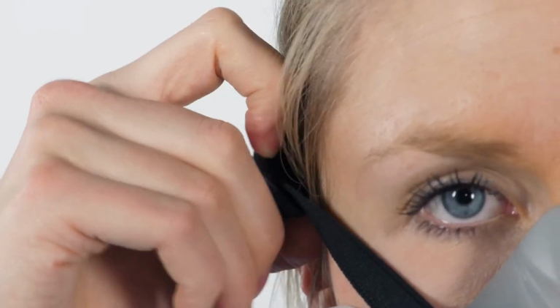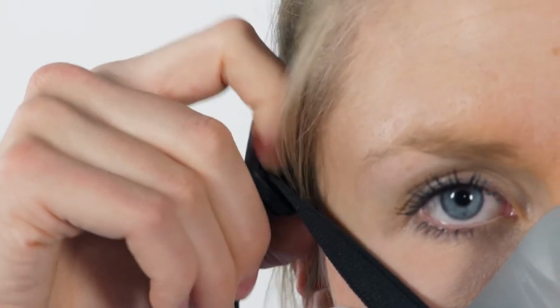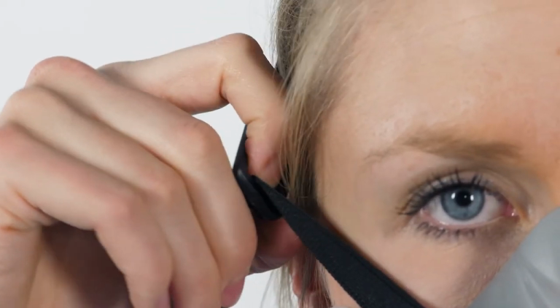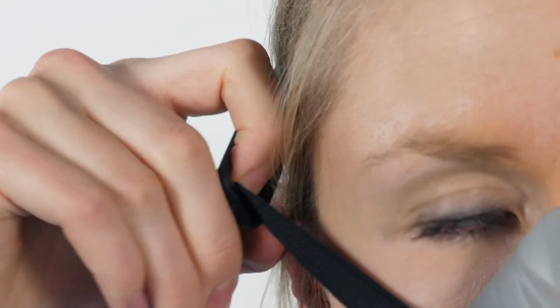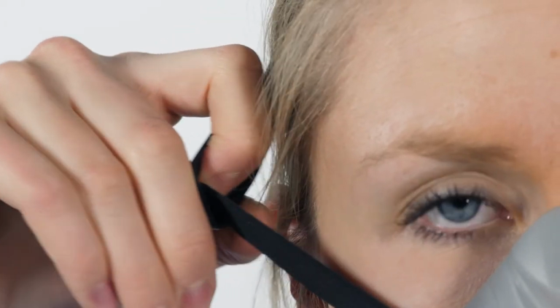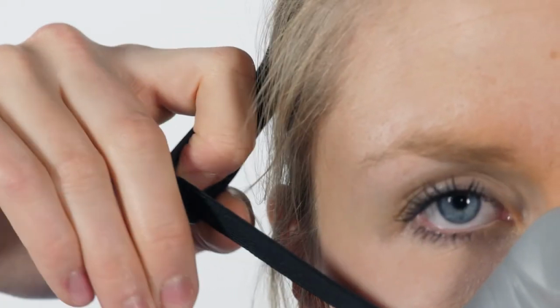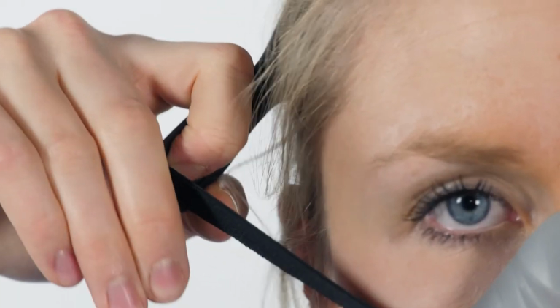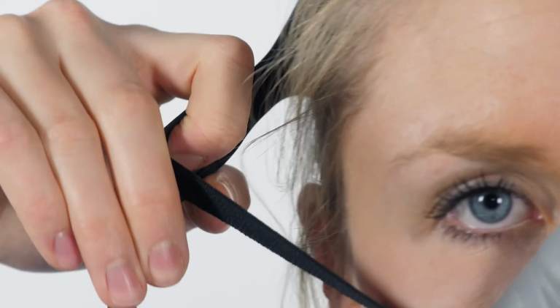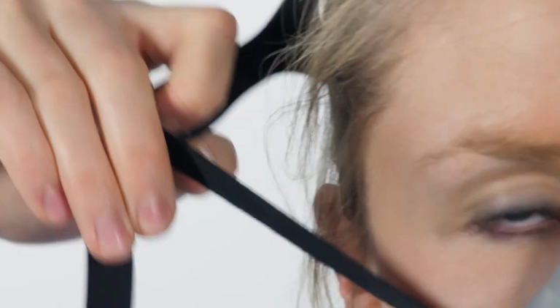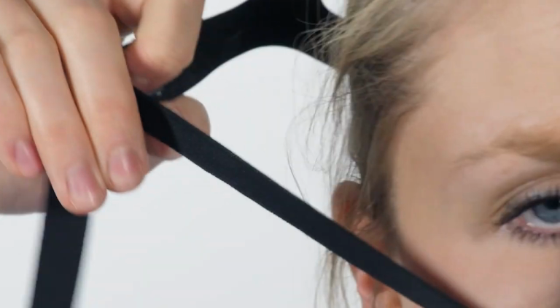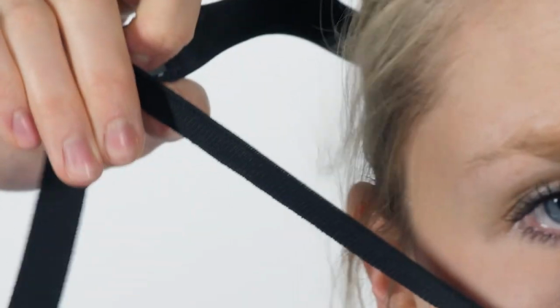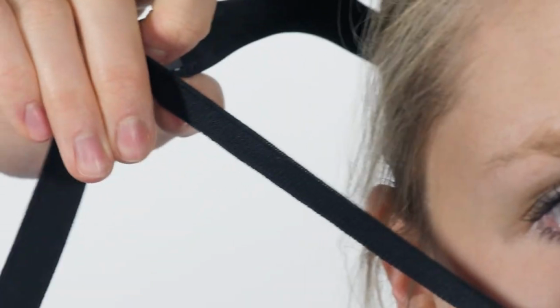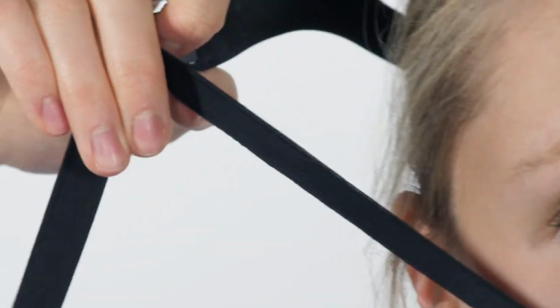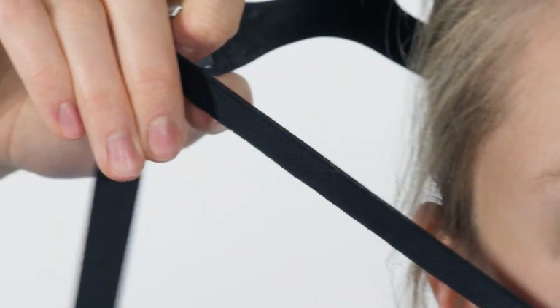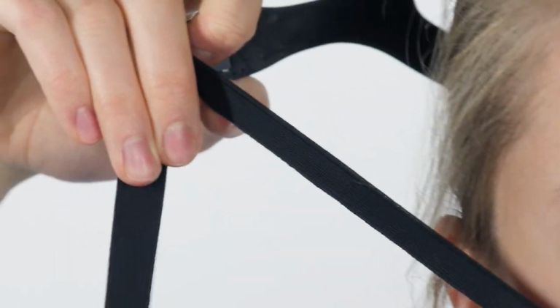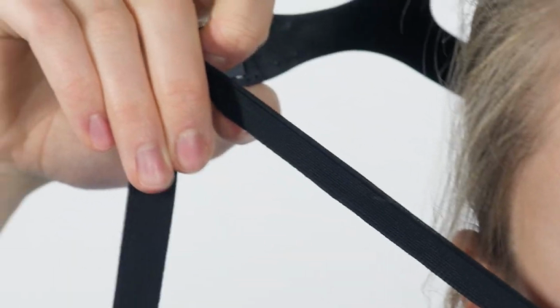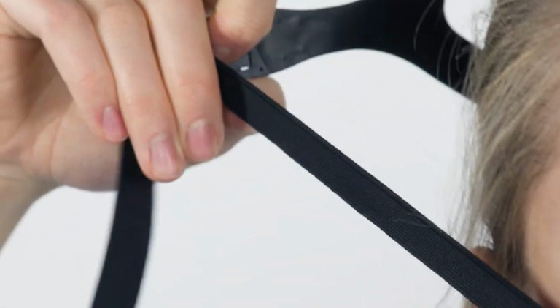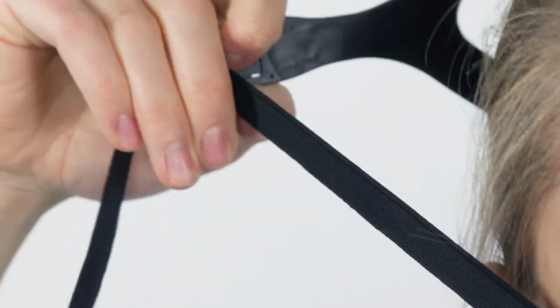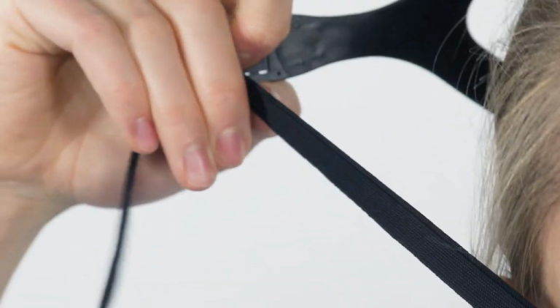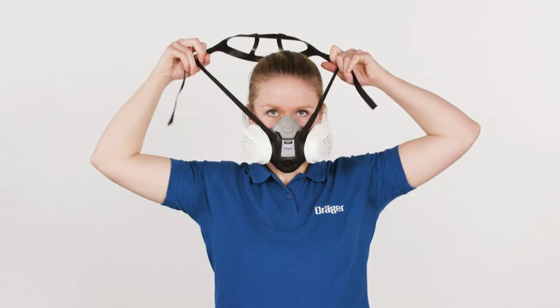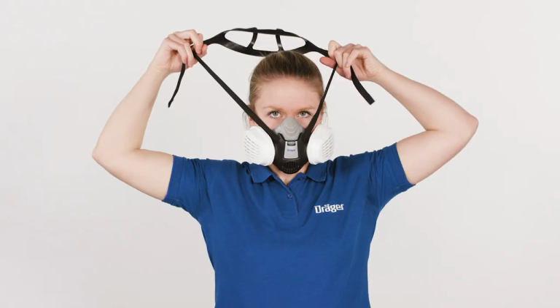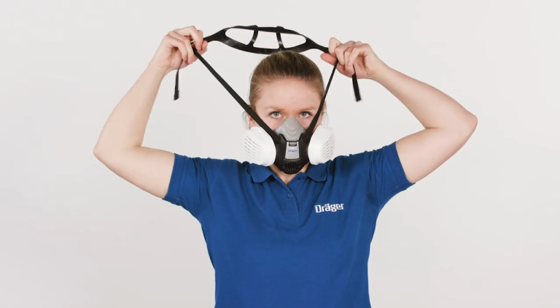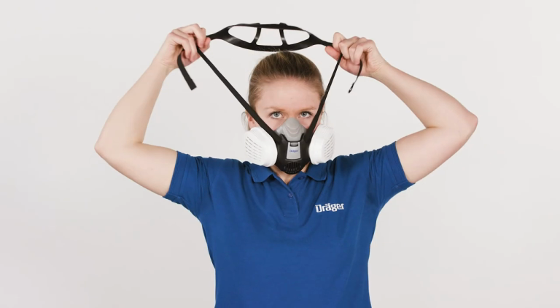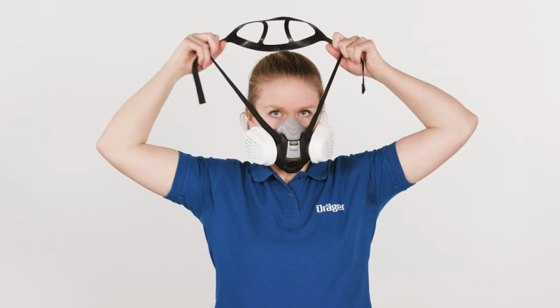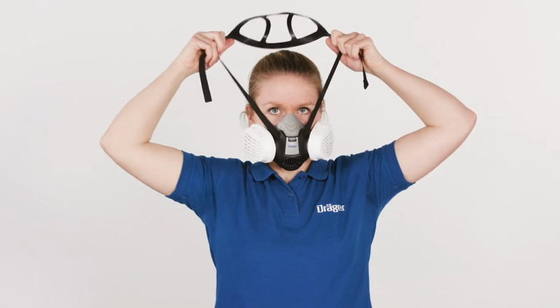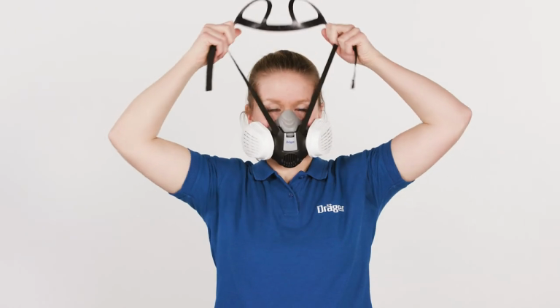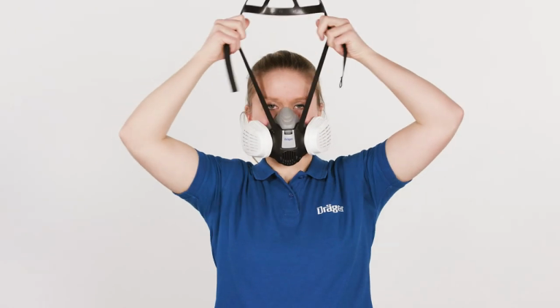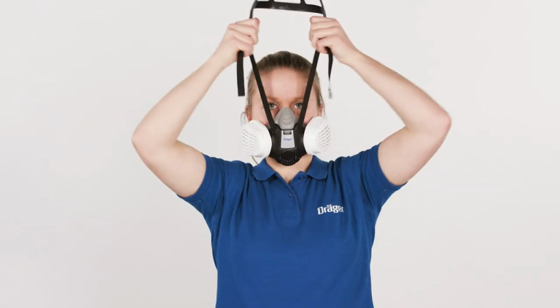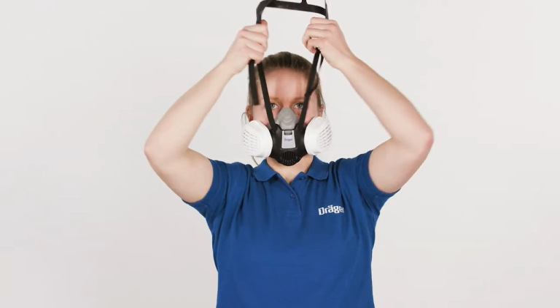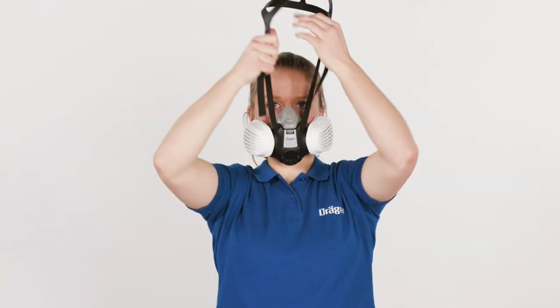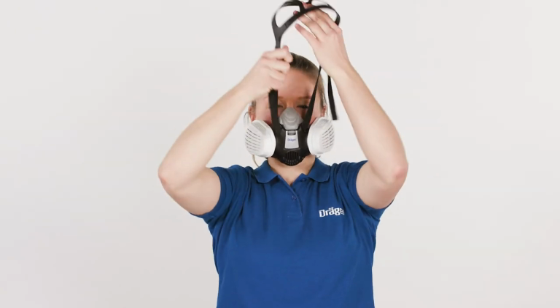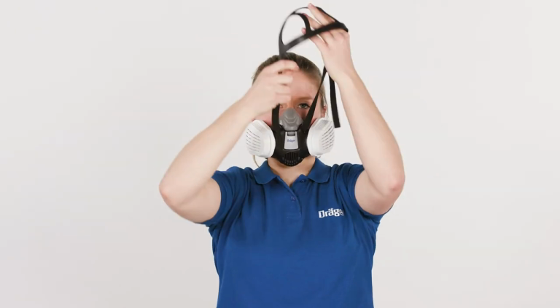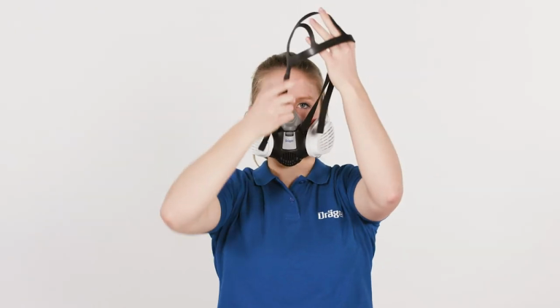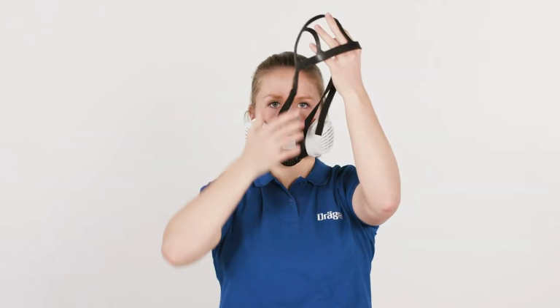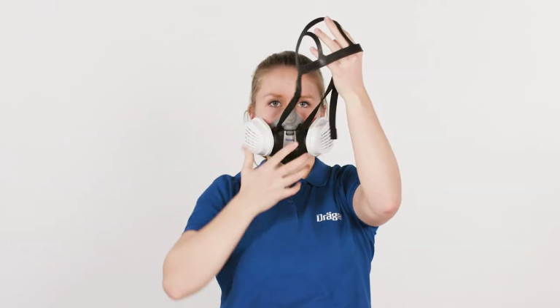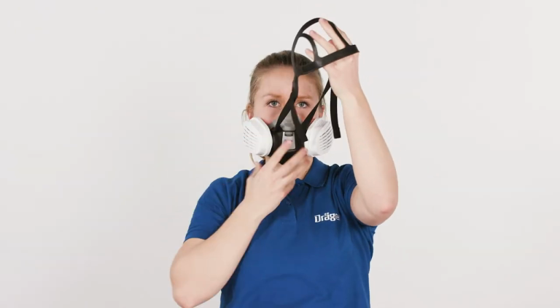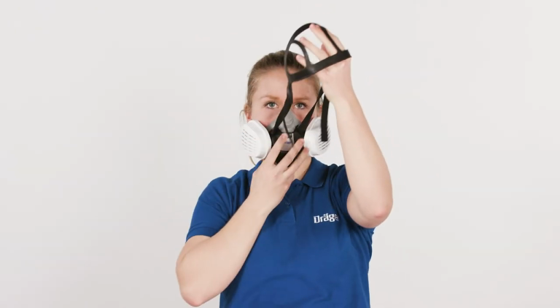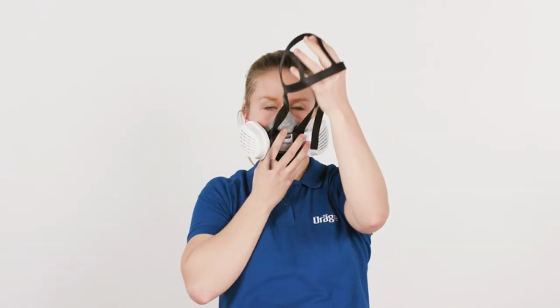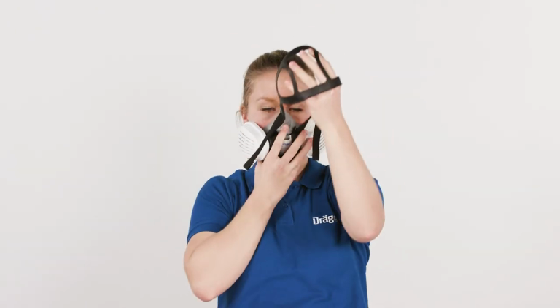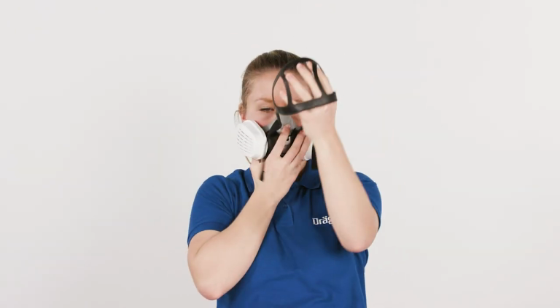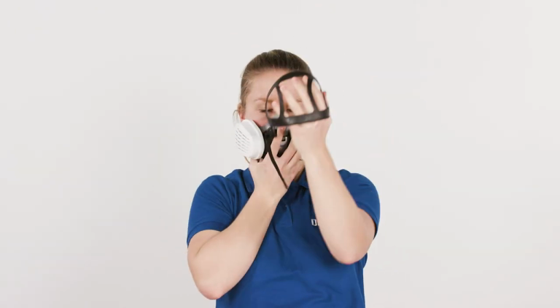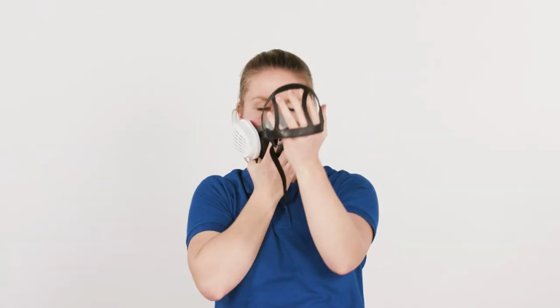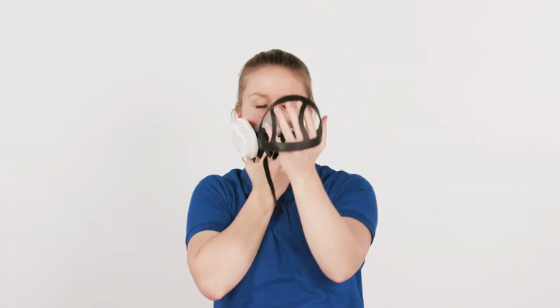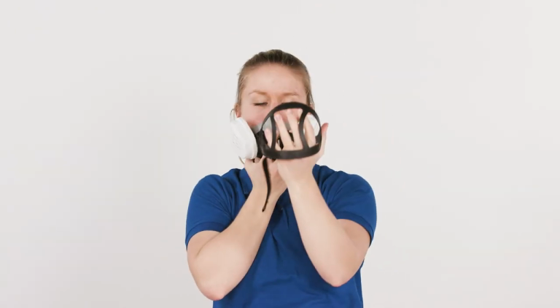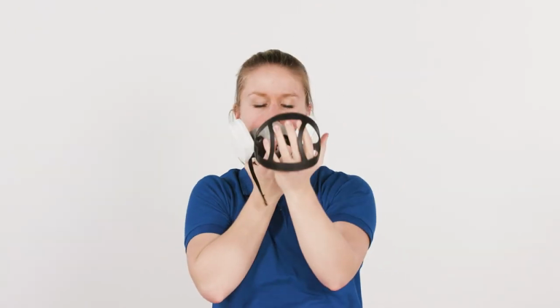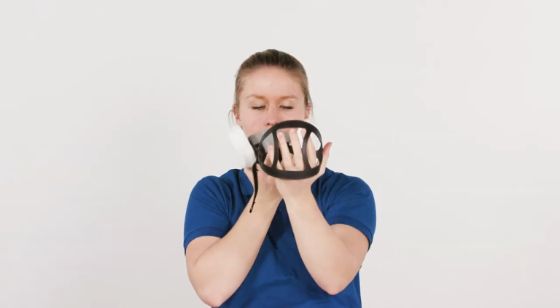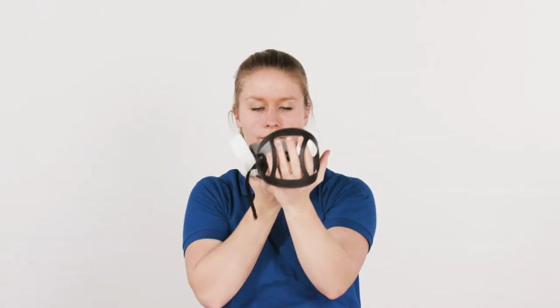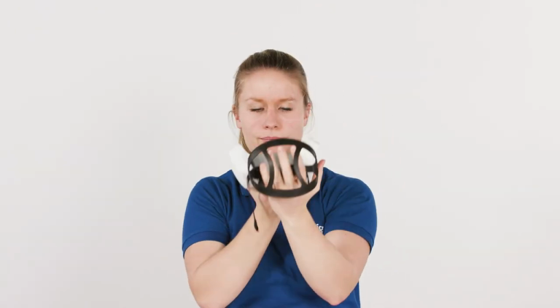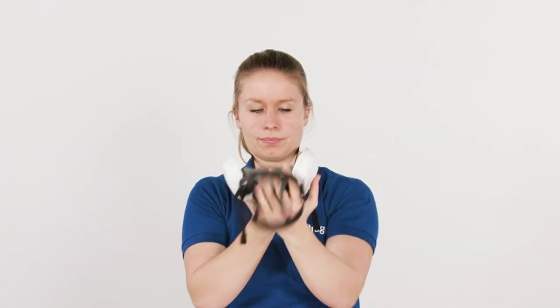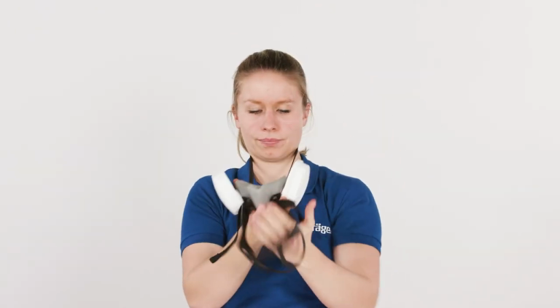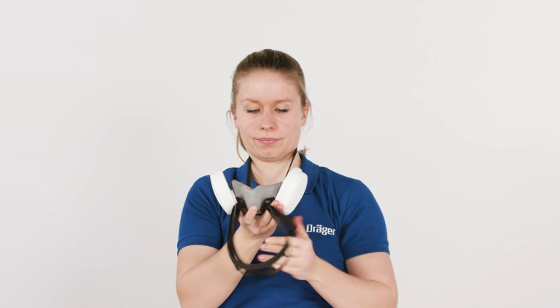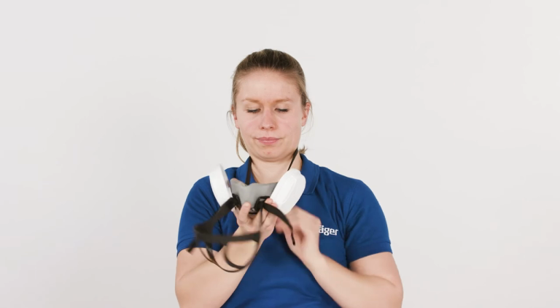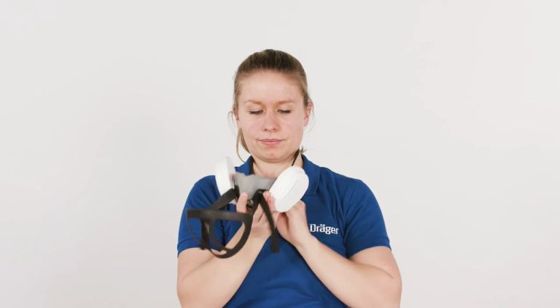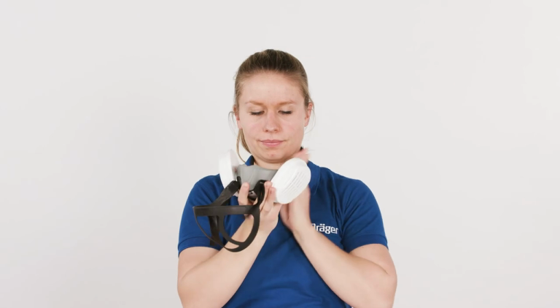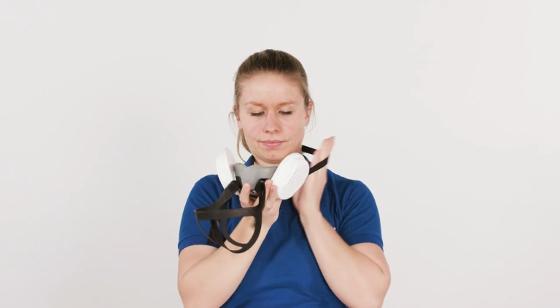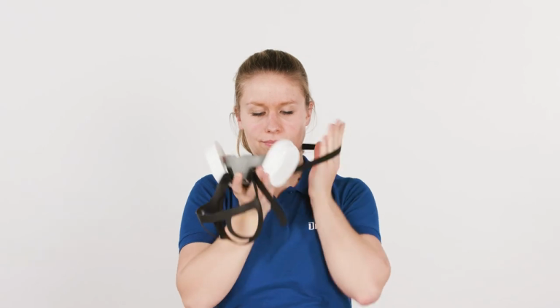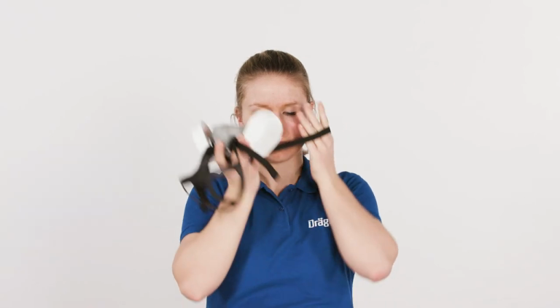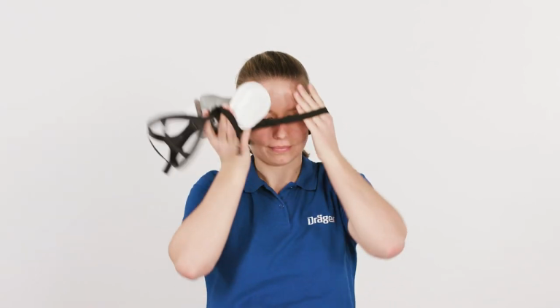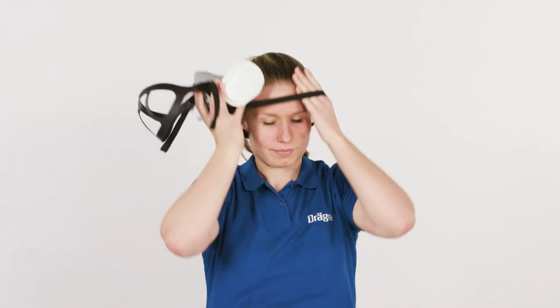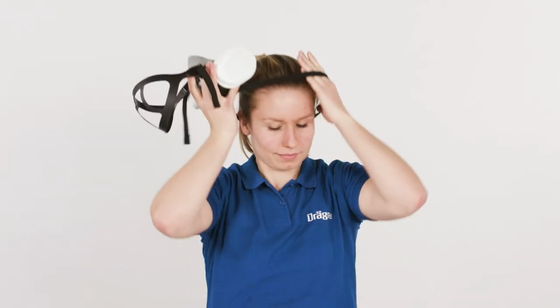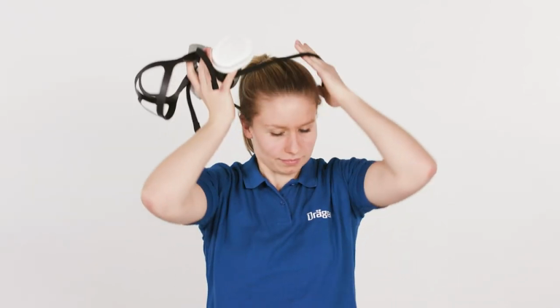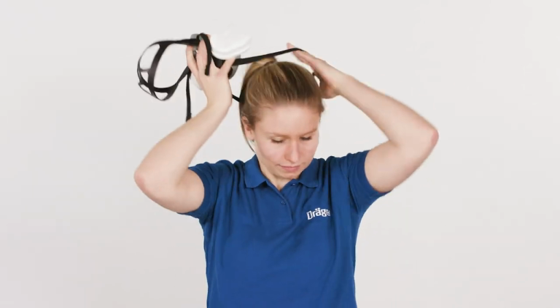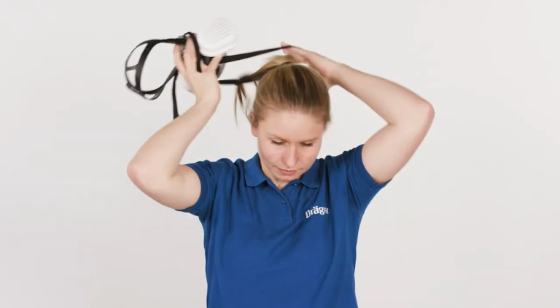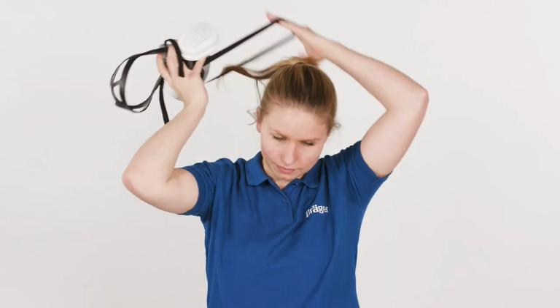Loosen the straps and remove the head cradle. Loosen the mask from your face and pull the harness over your head.